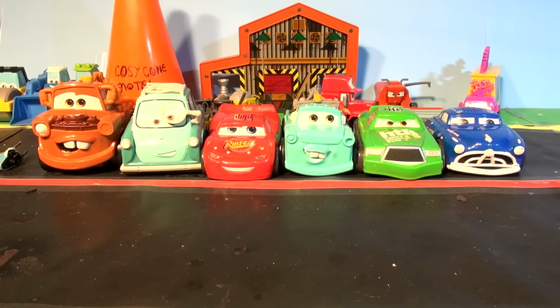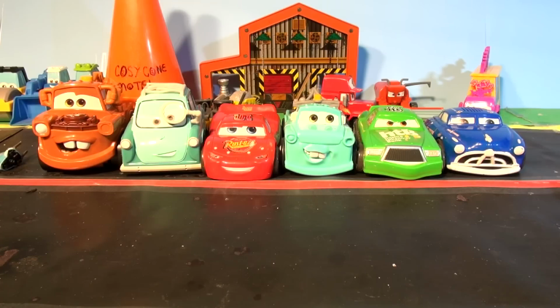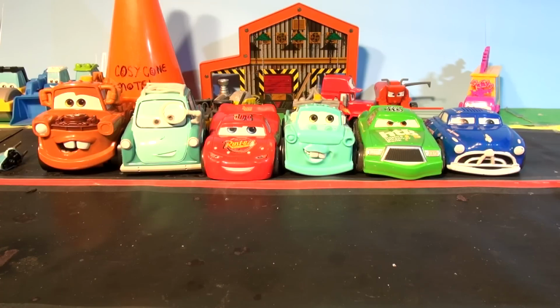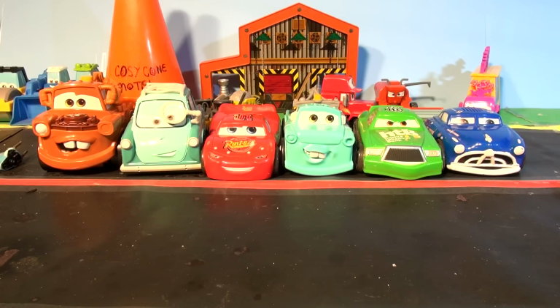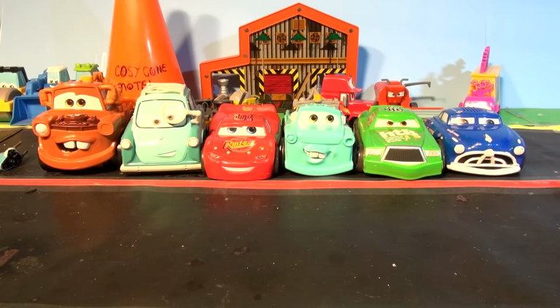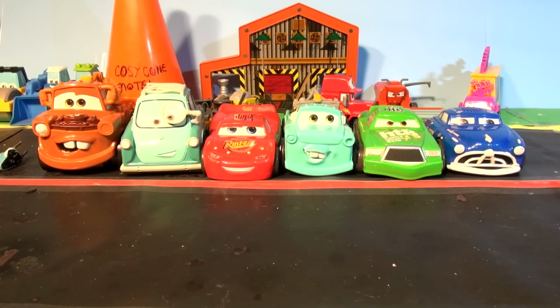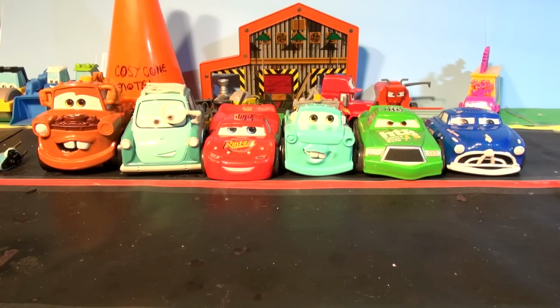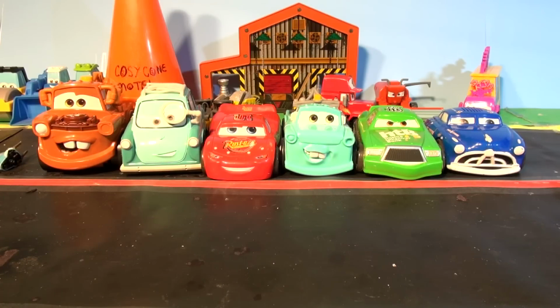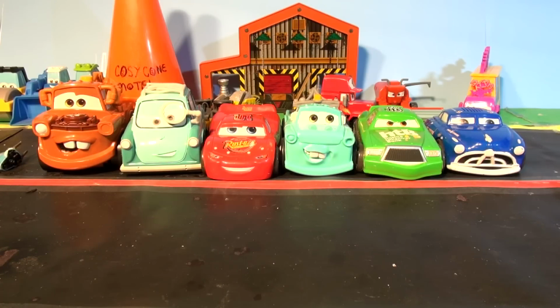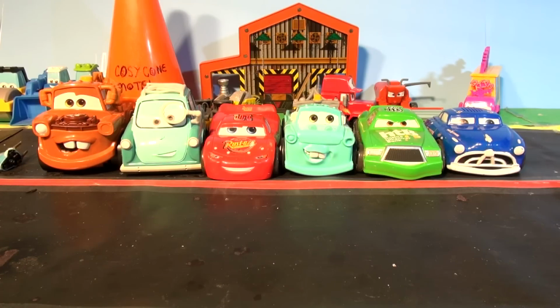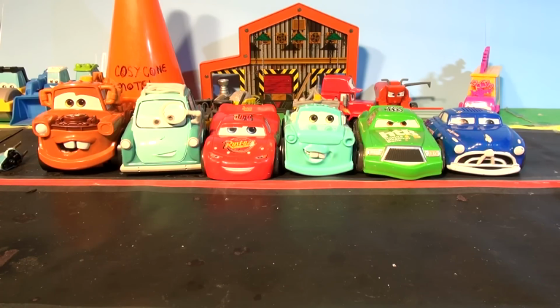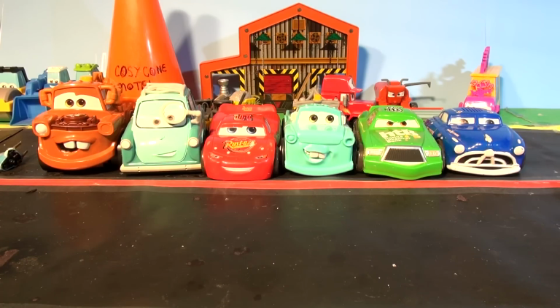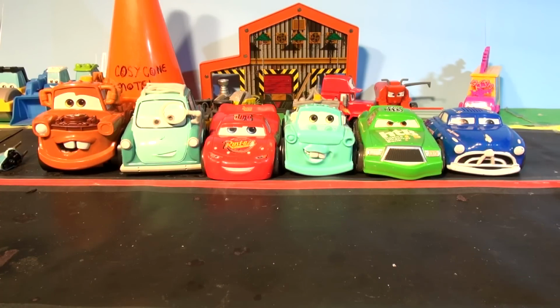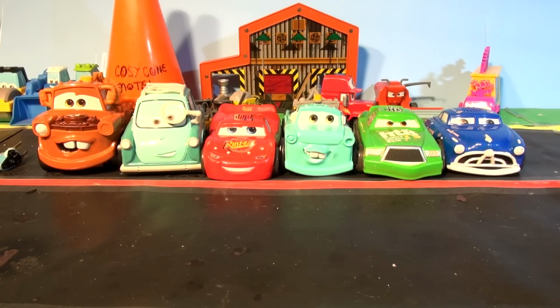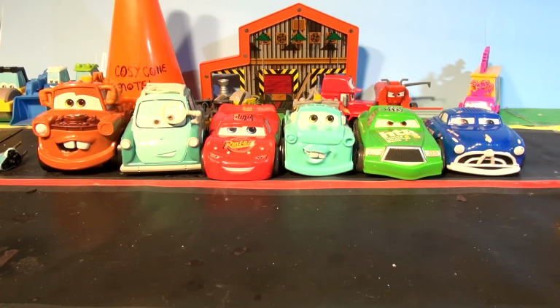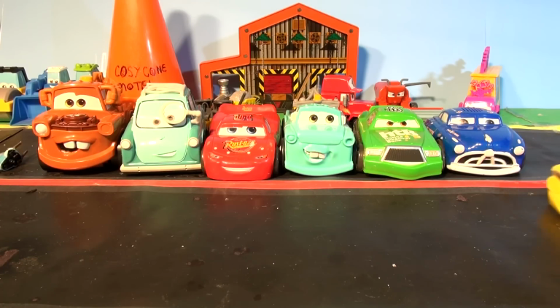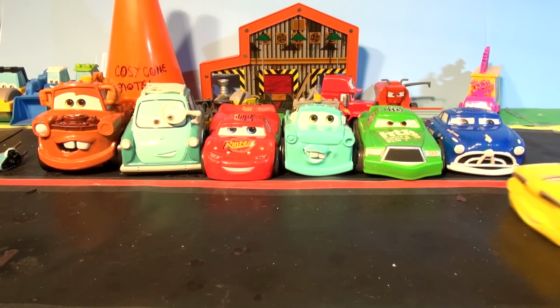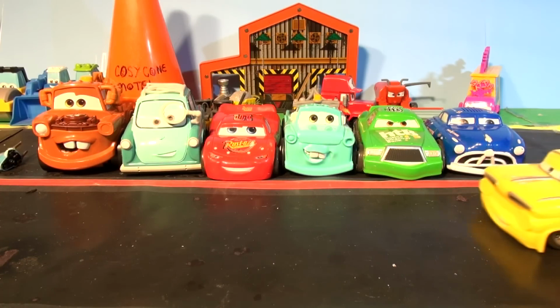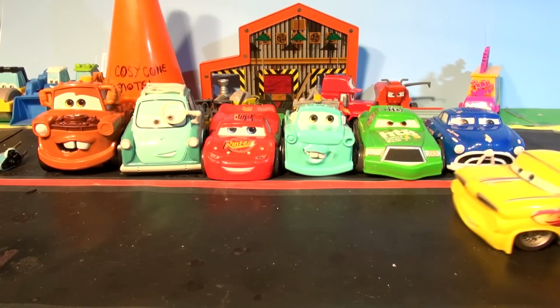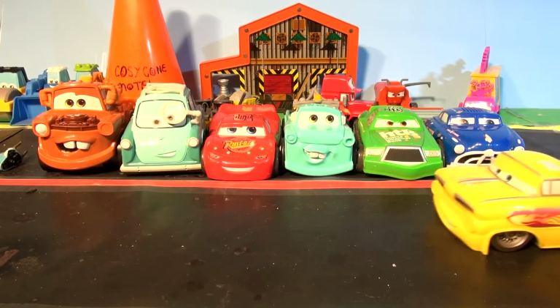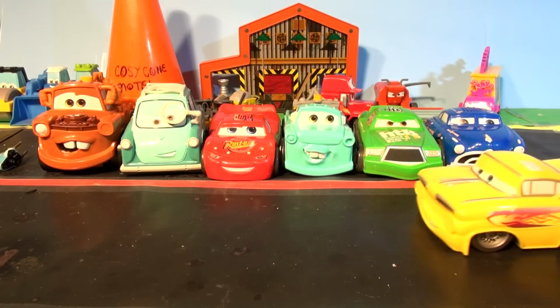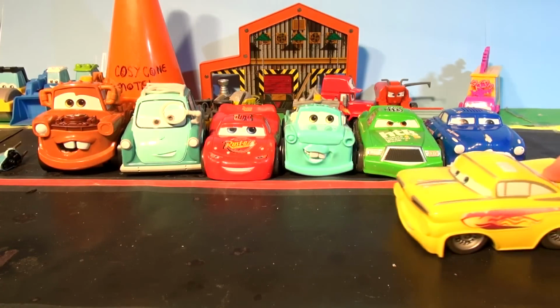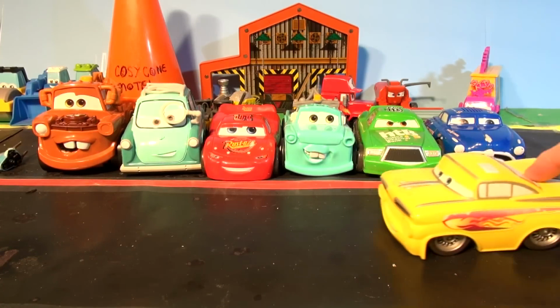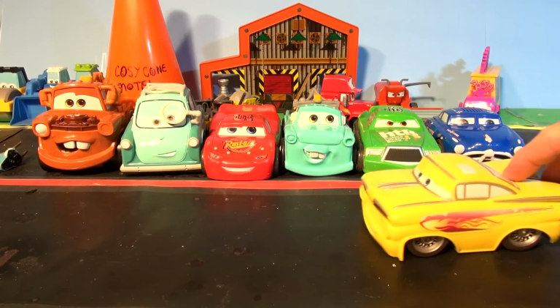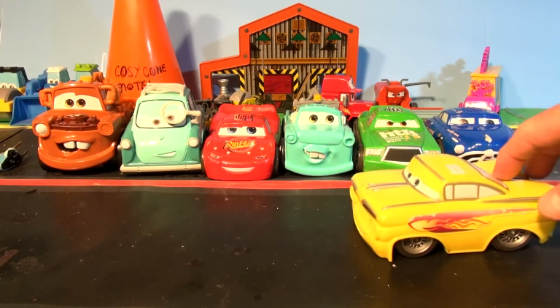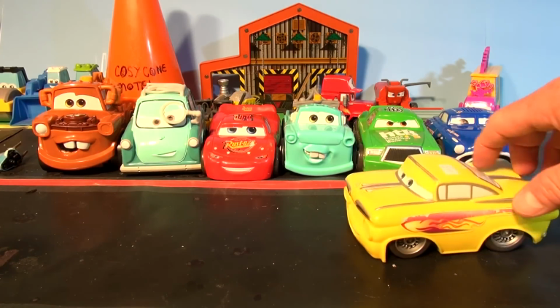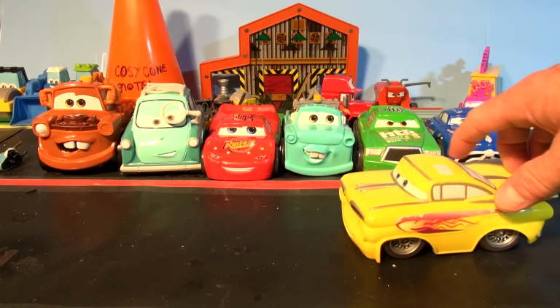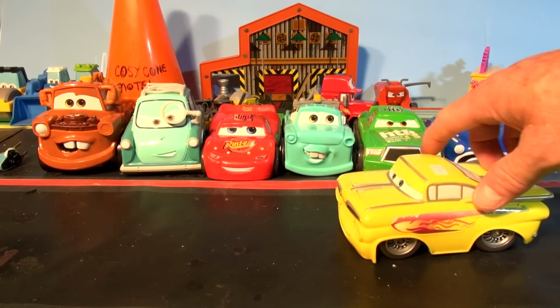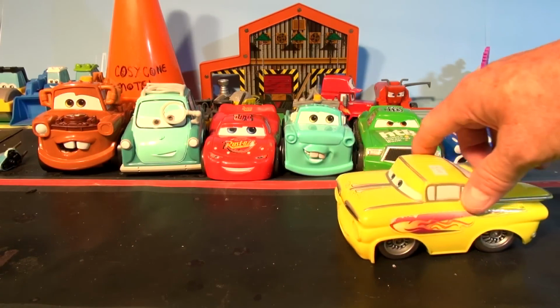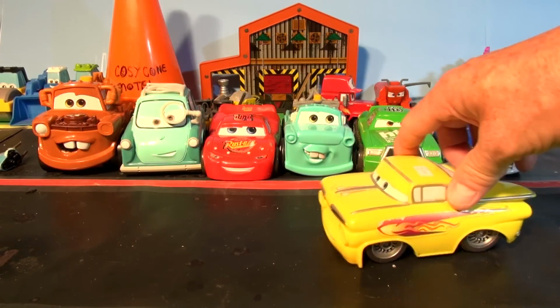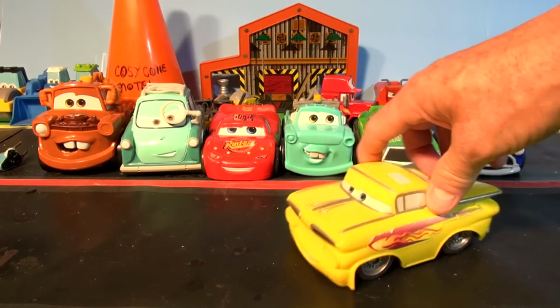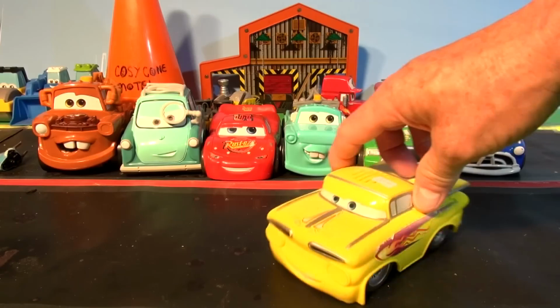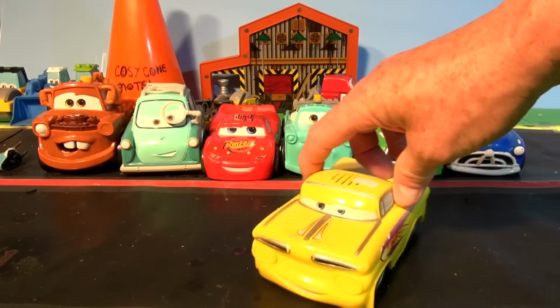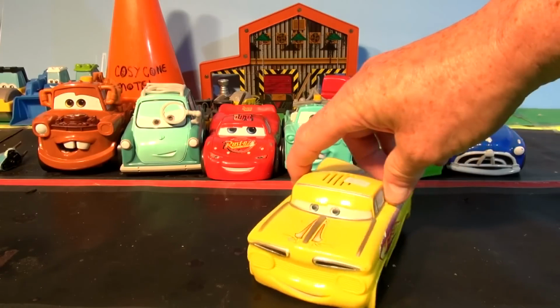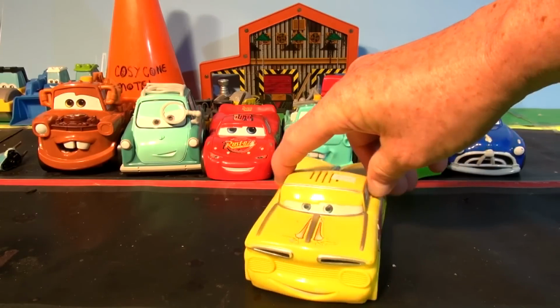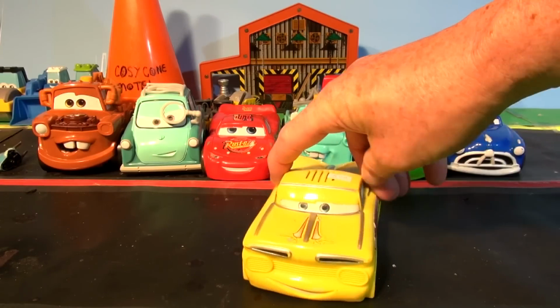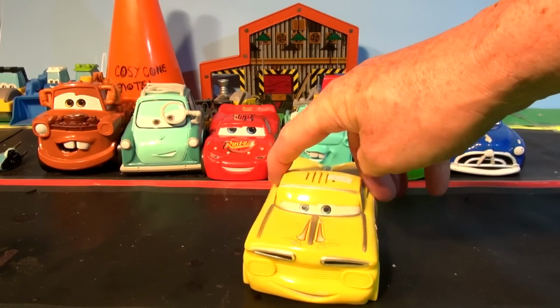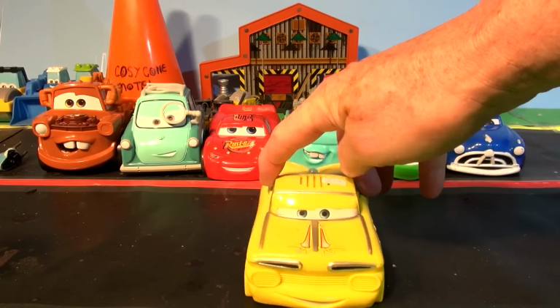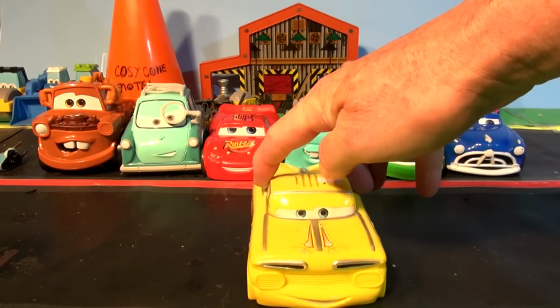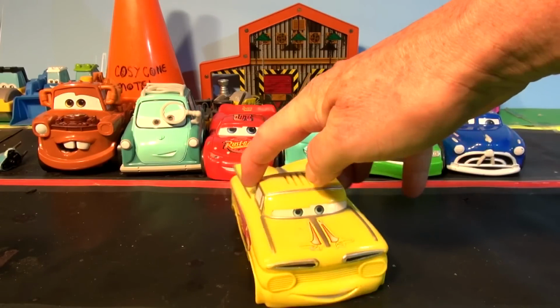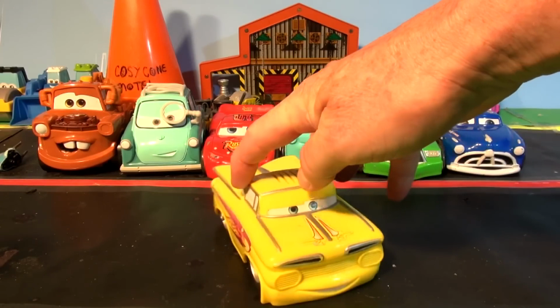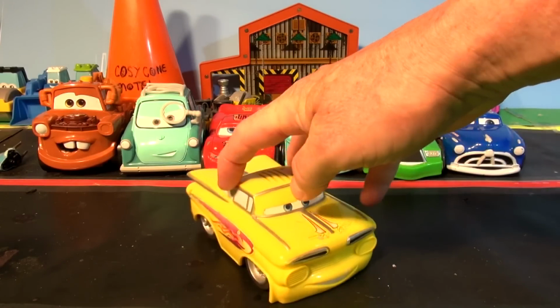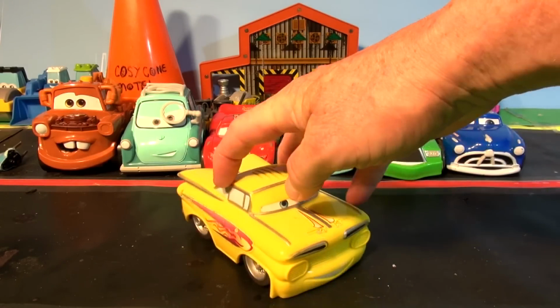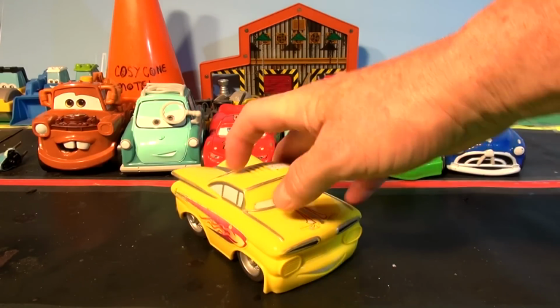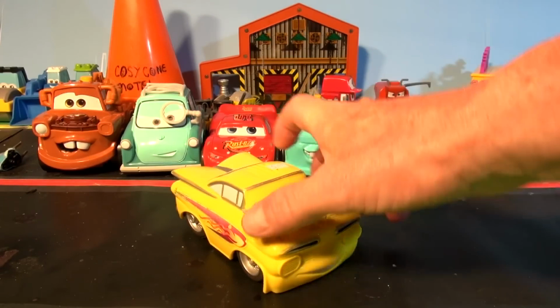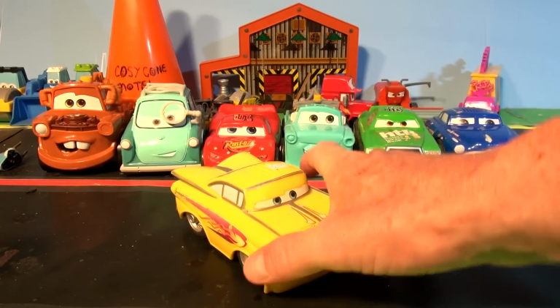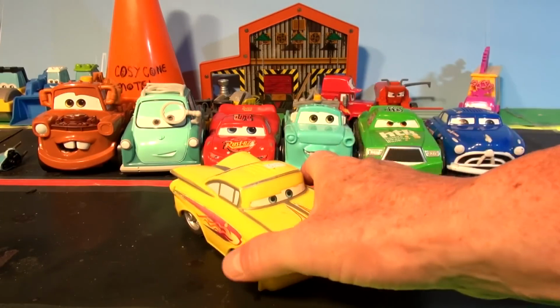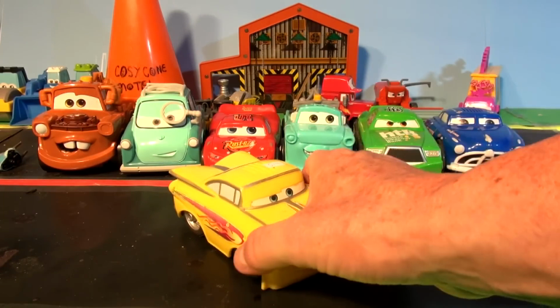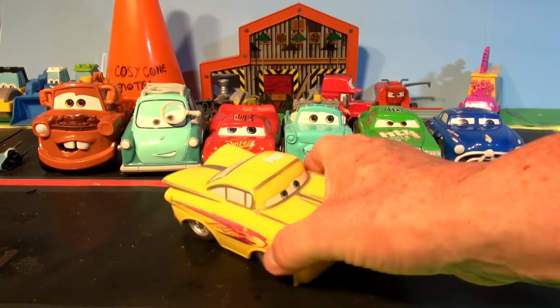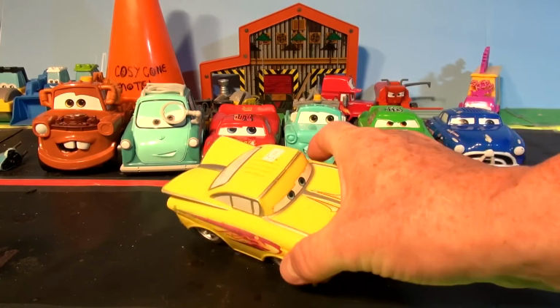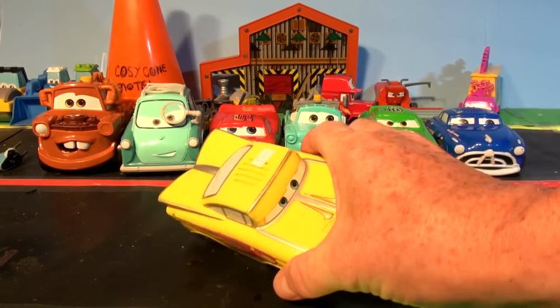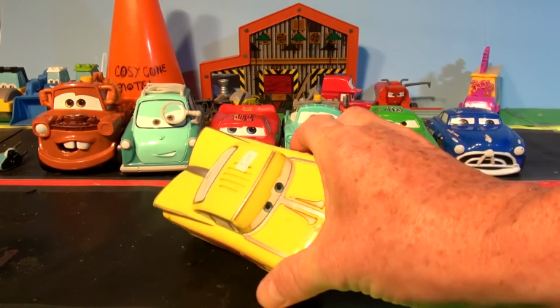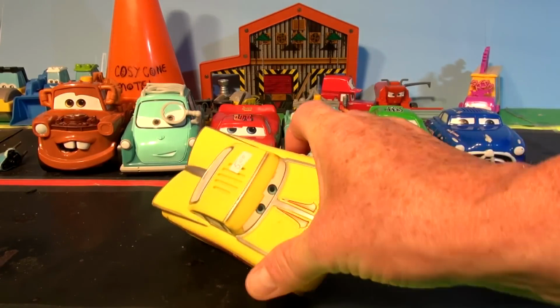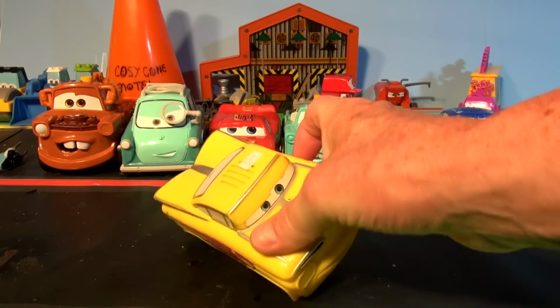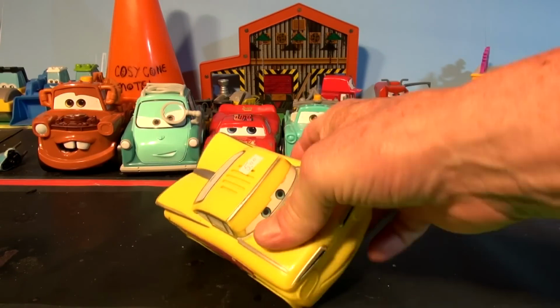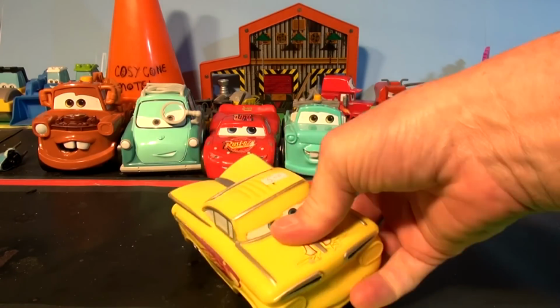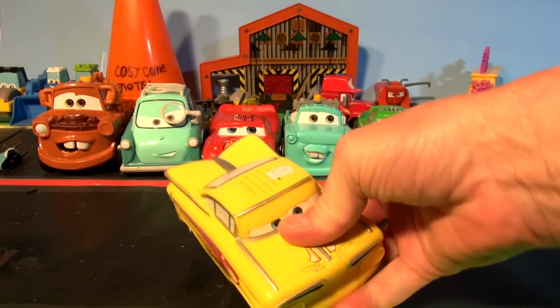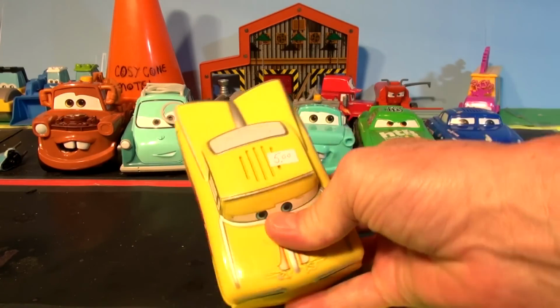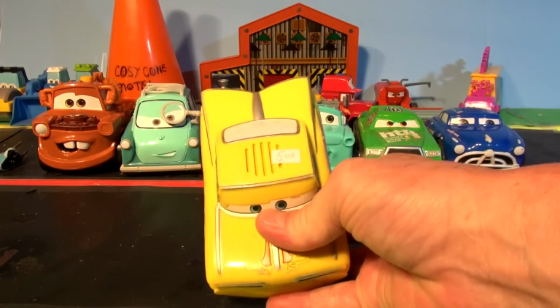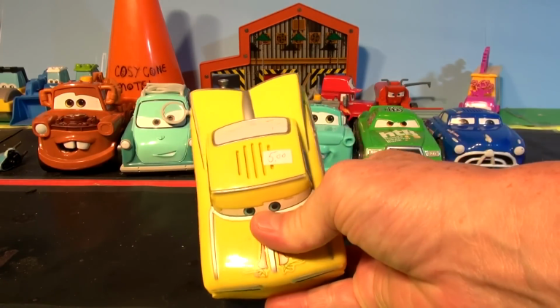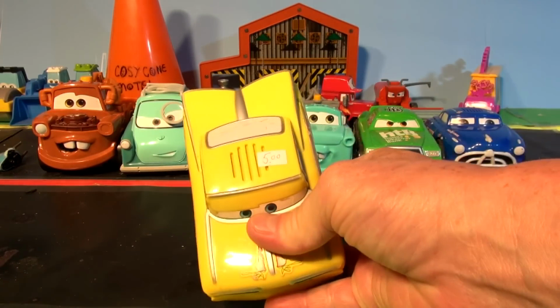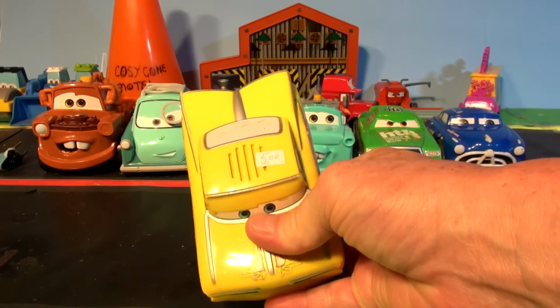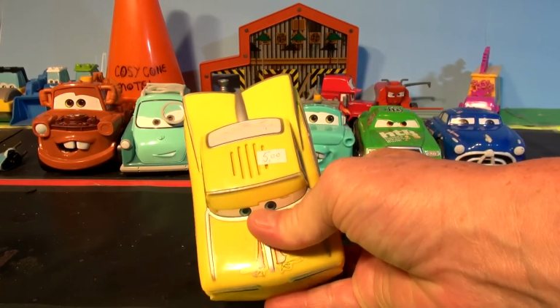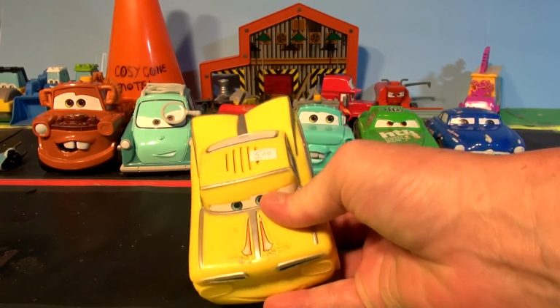Hi everybody, welcome back. We just picked up another new Shake and Go car from Pixar Cars at a flea market the other day for five bucks.